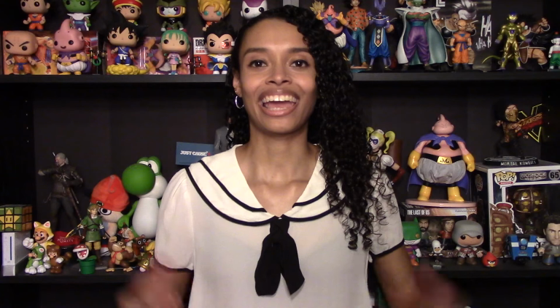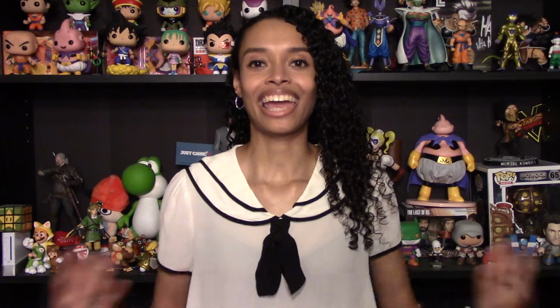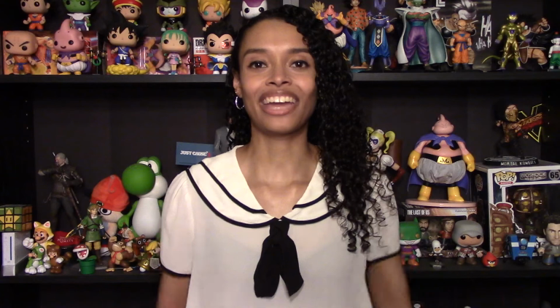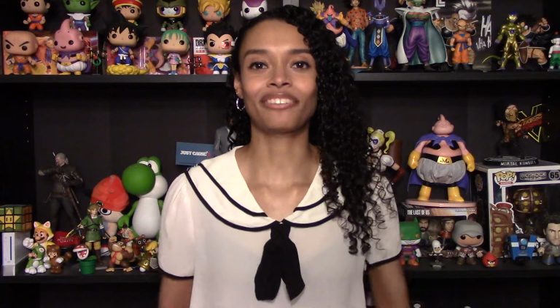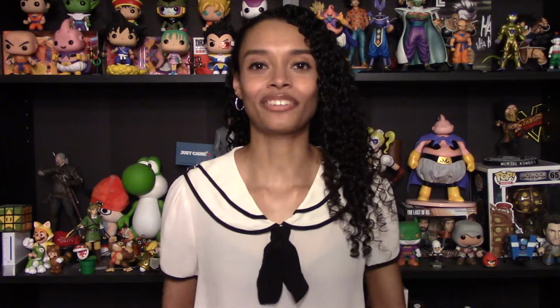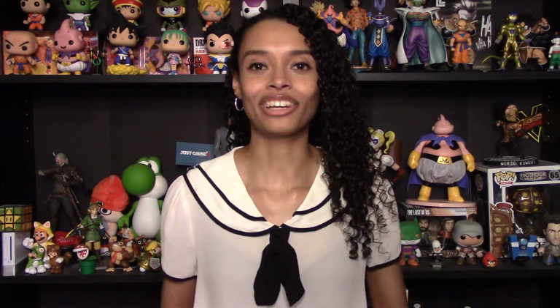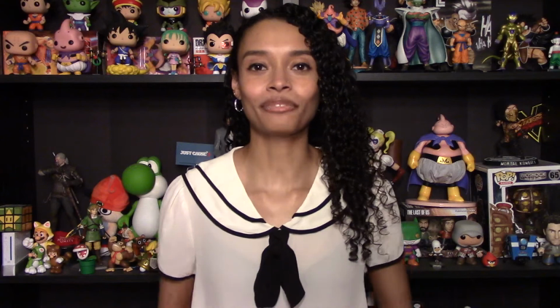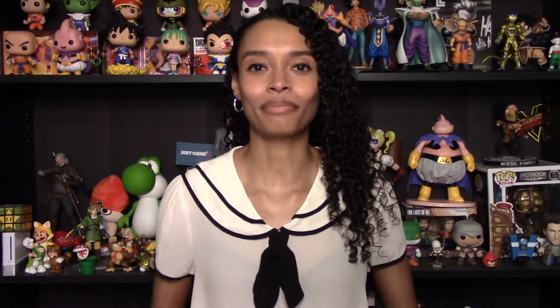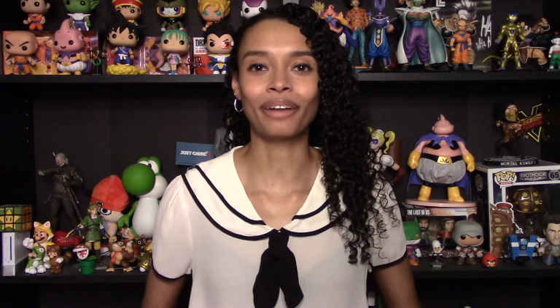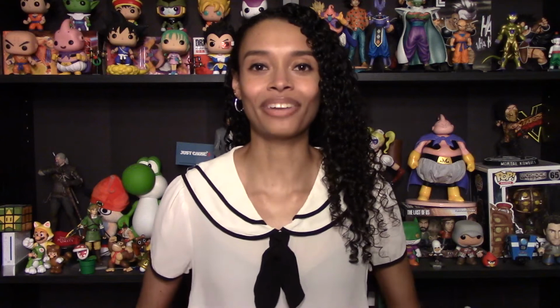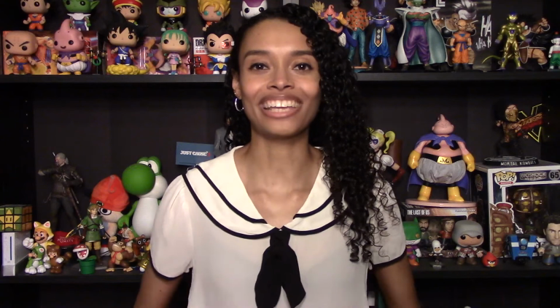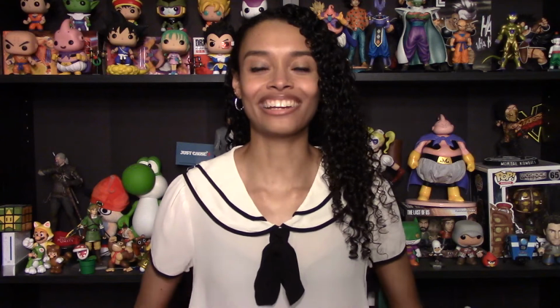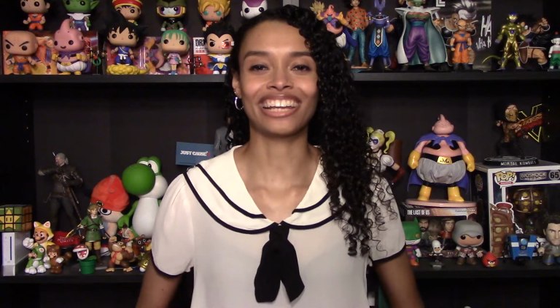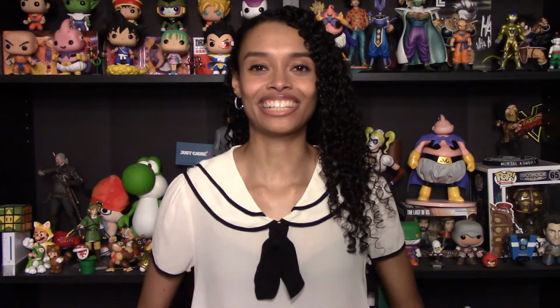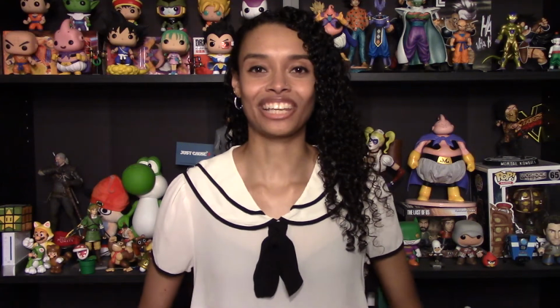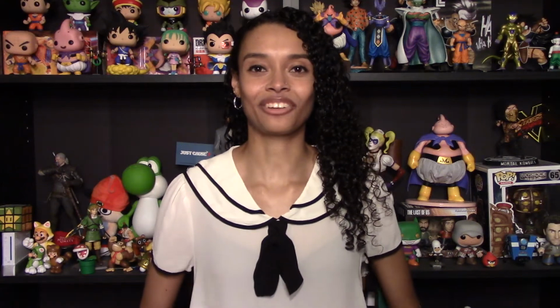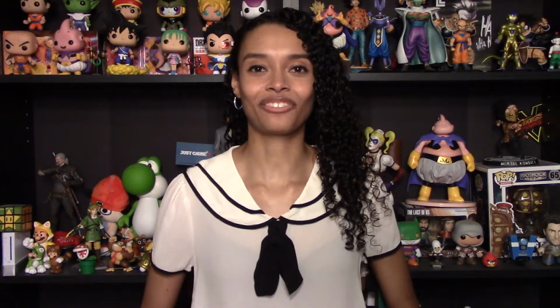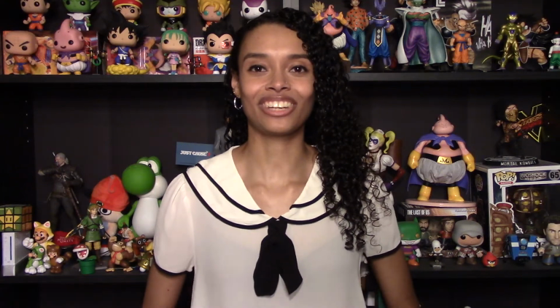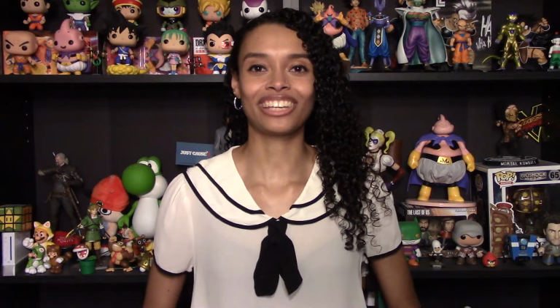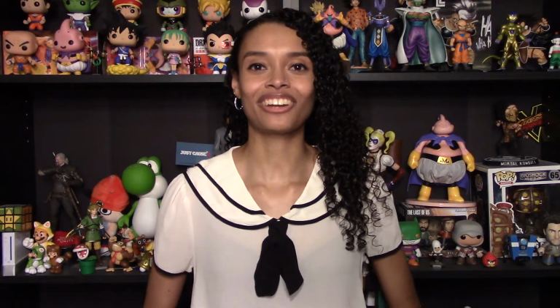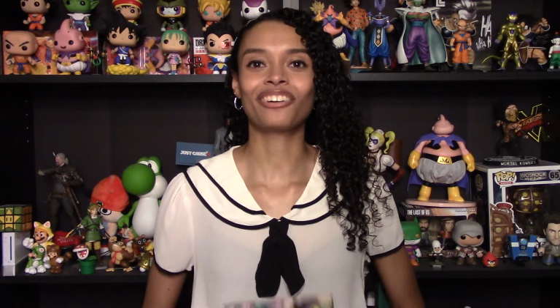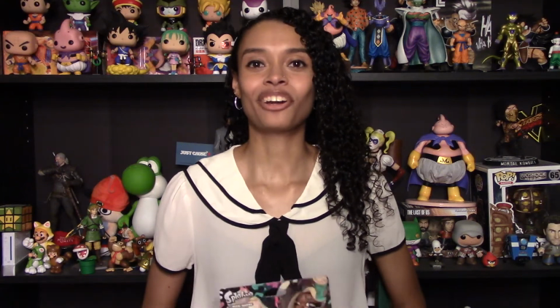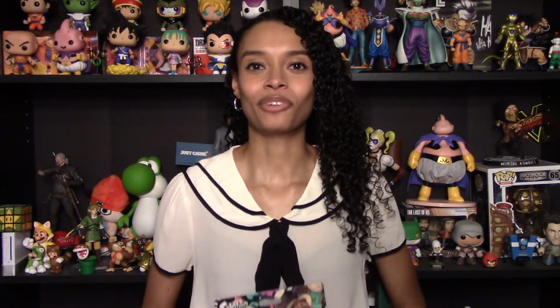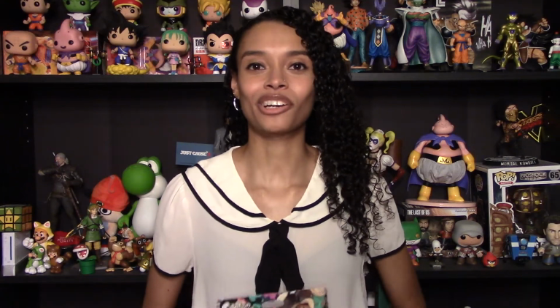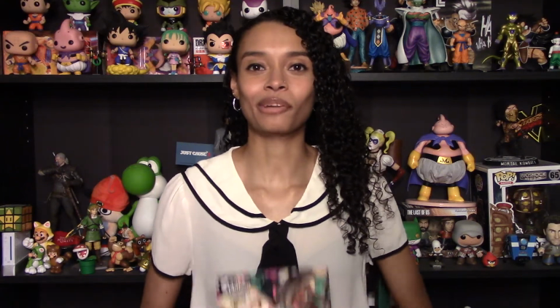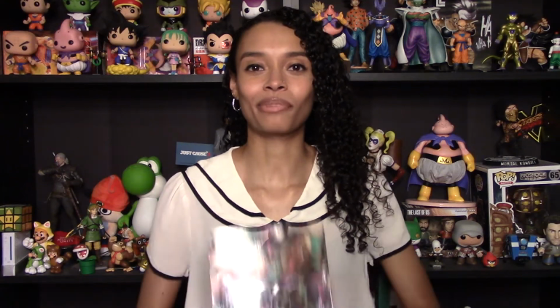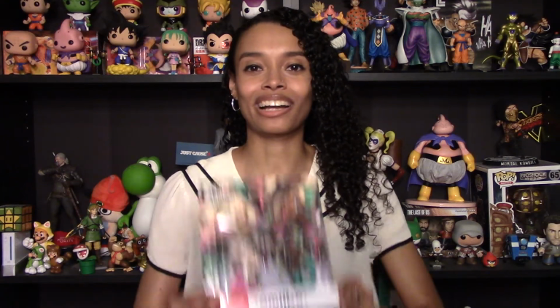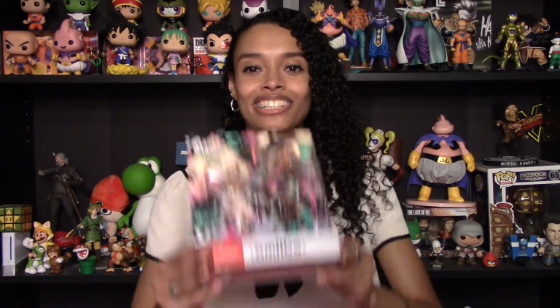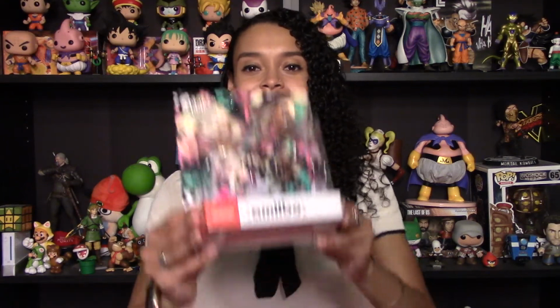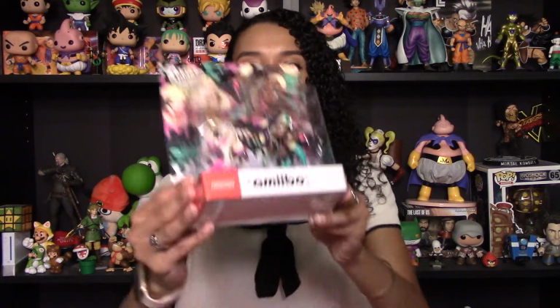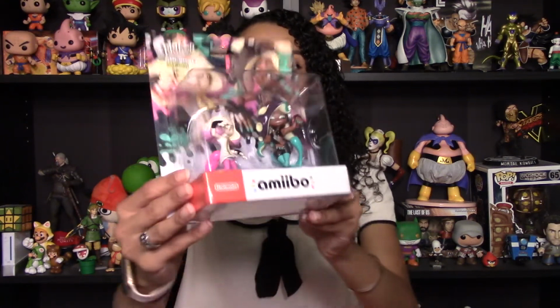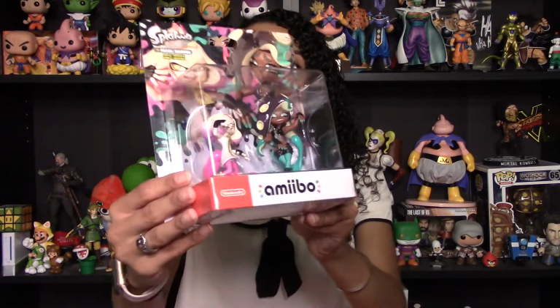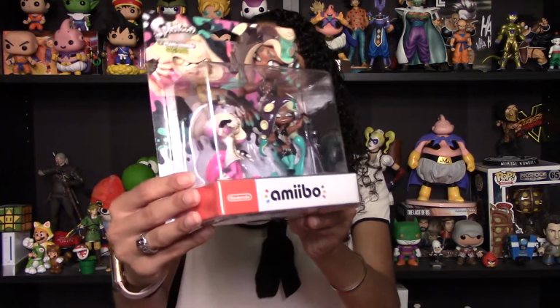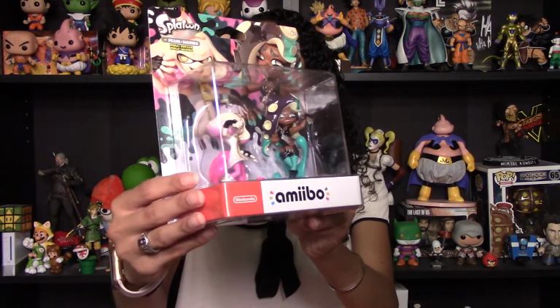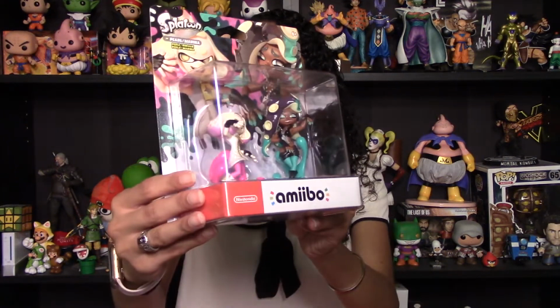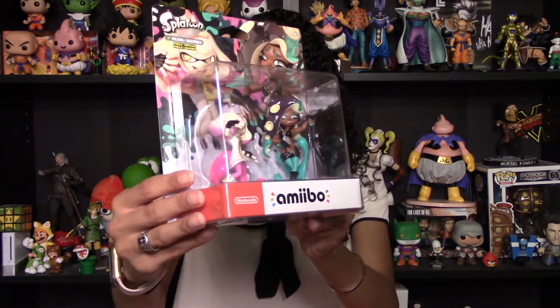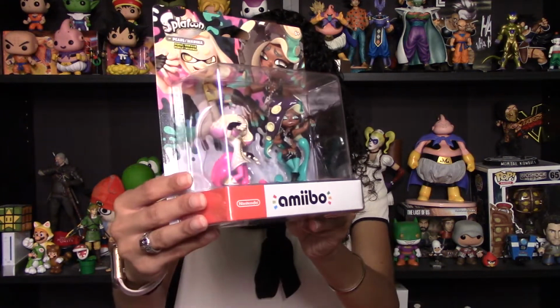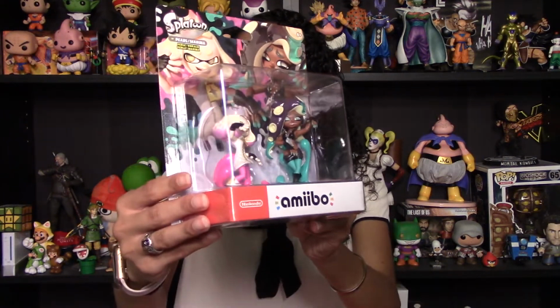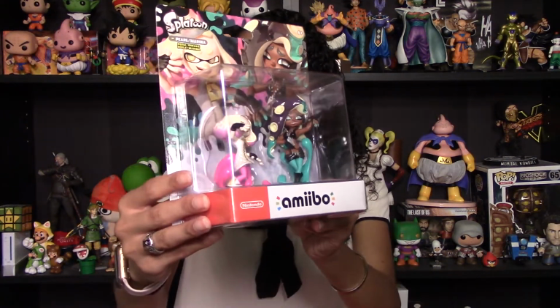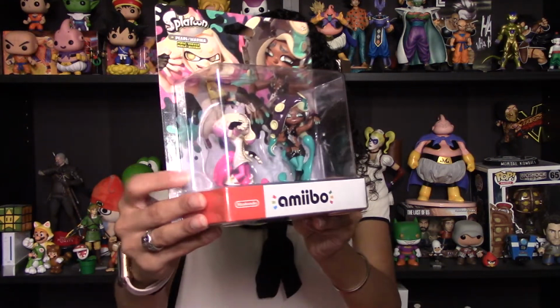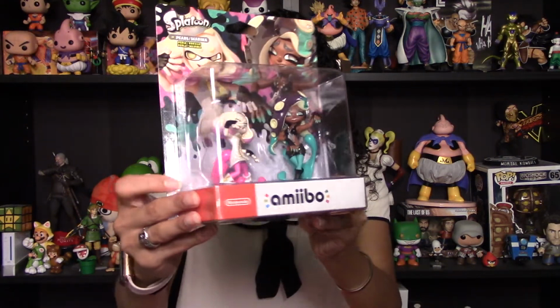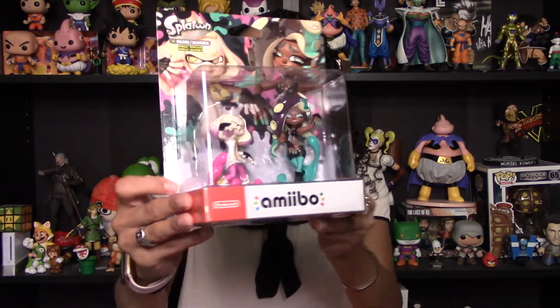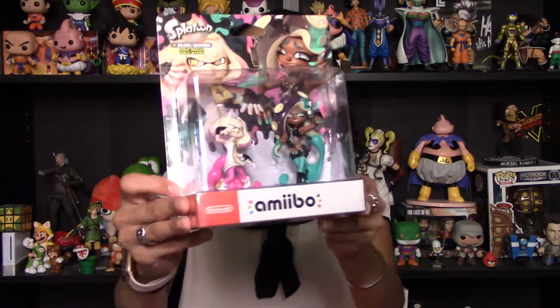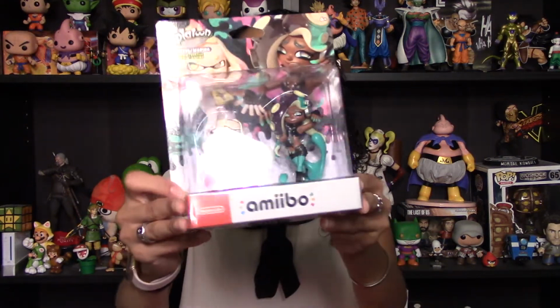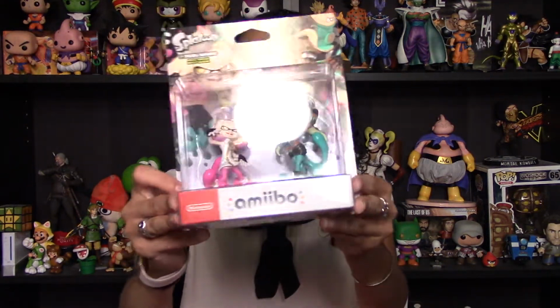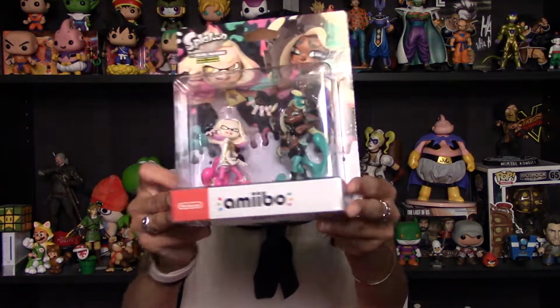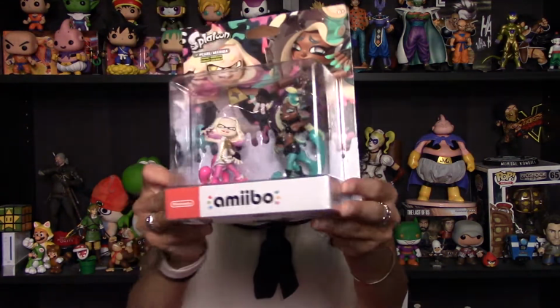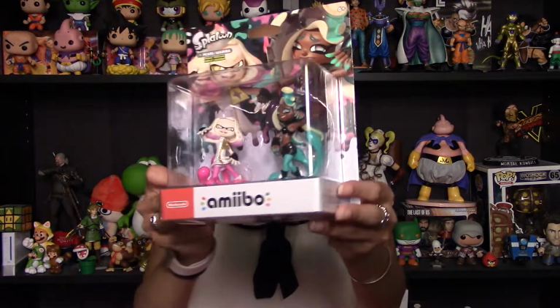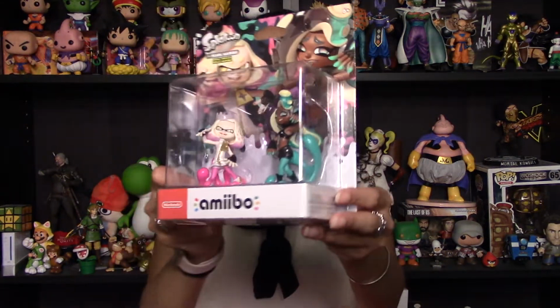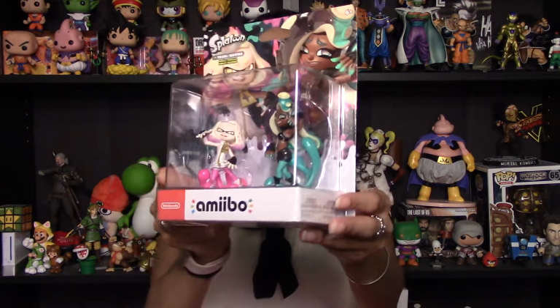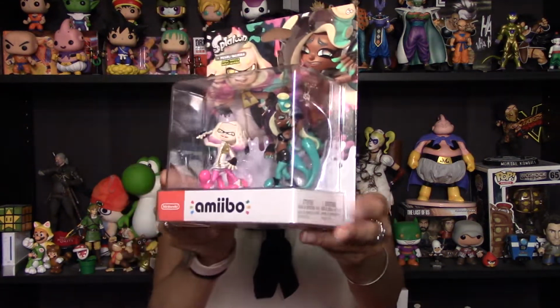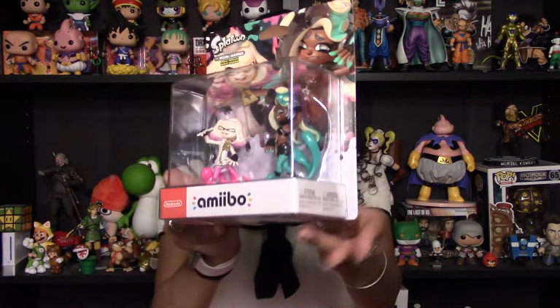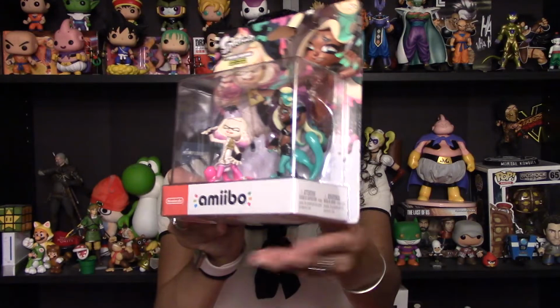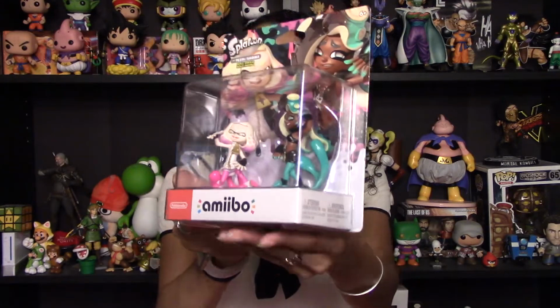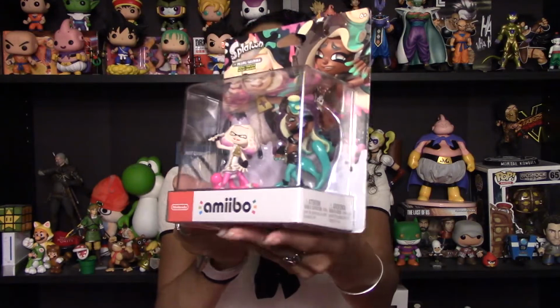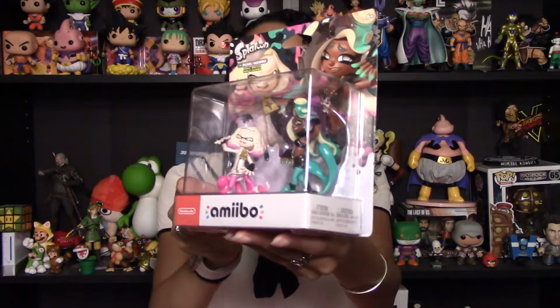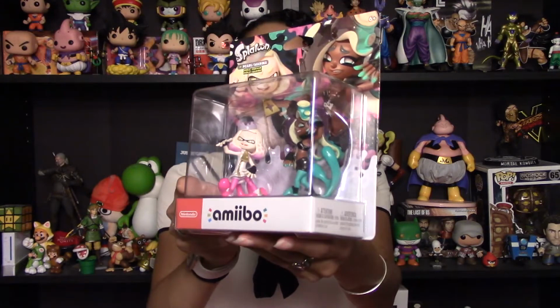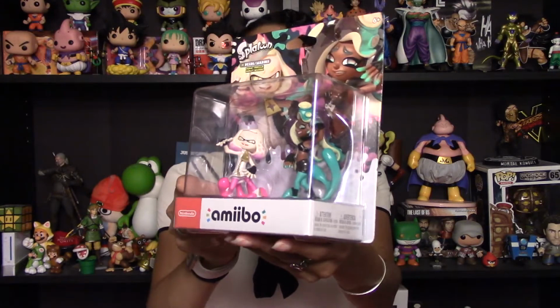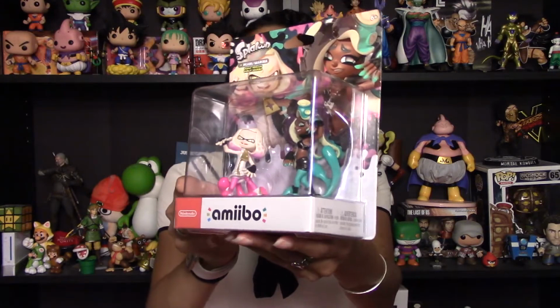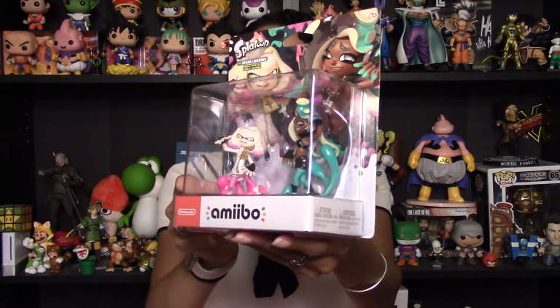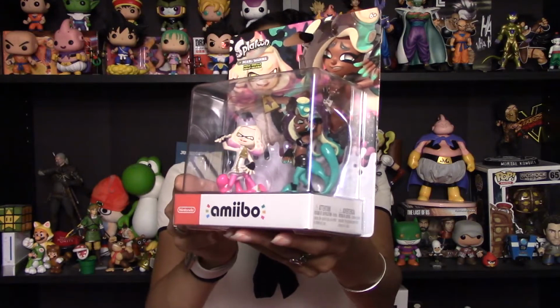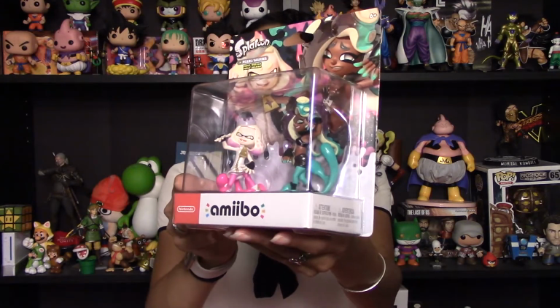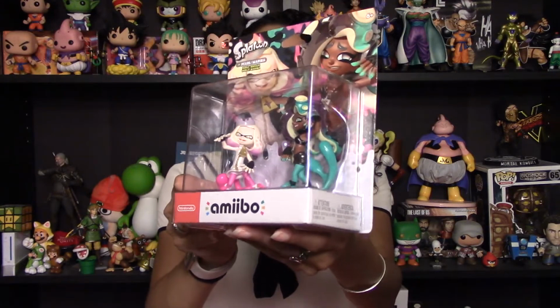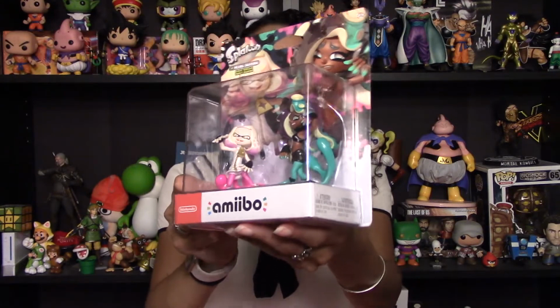Hey everyone! Mom Mike here. Today is a quick video — we are unboxing the Pearl and Marina two-pack of amiibo, so let's get right into it.